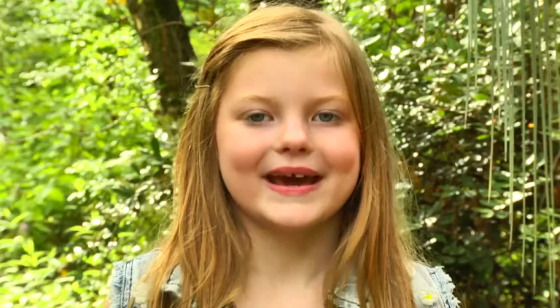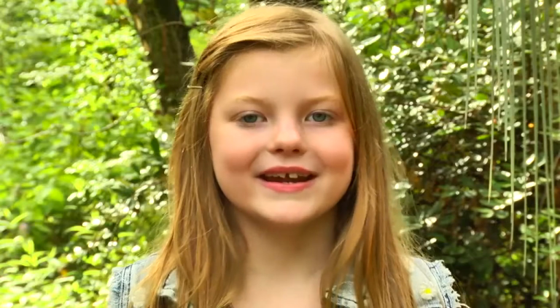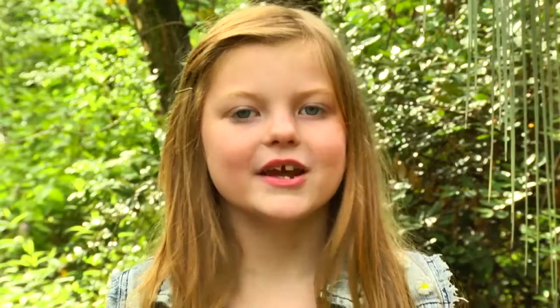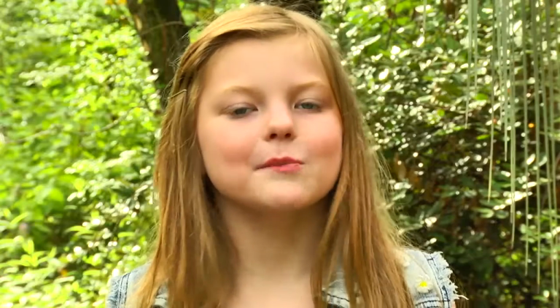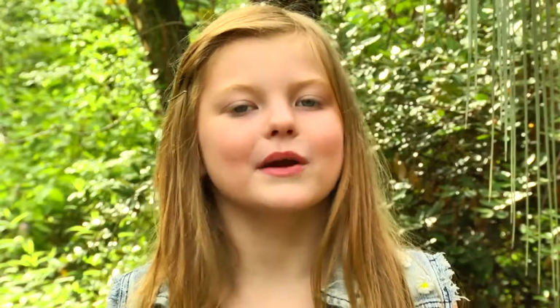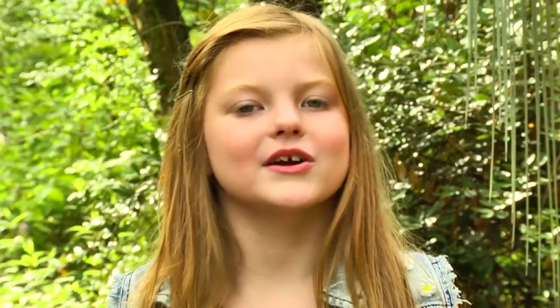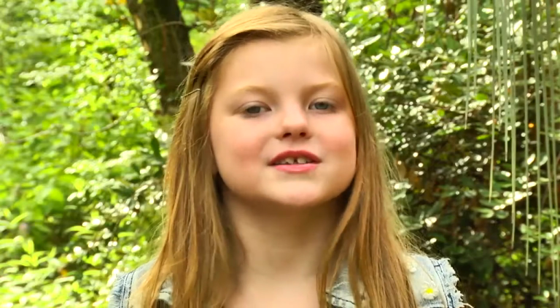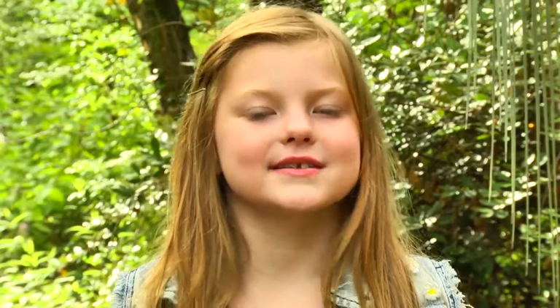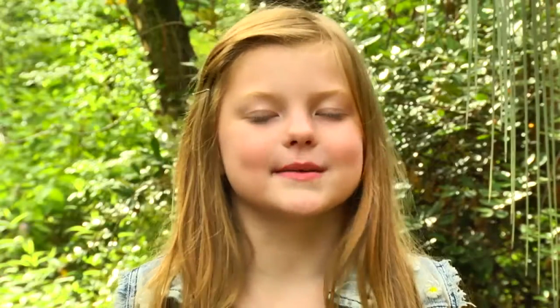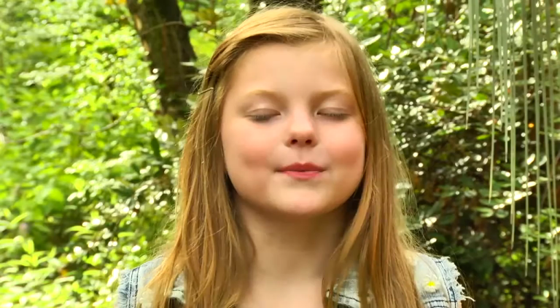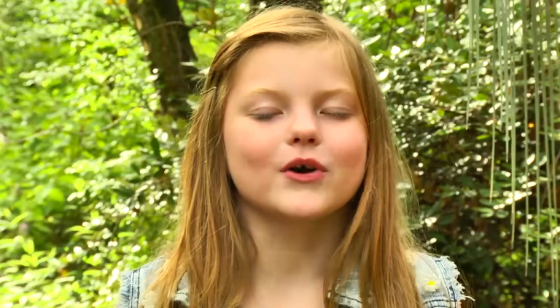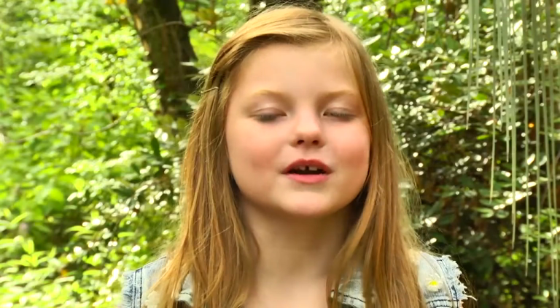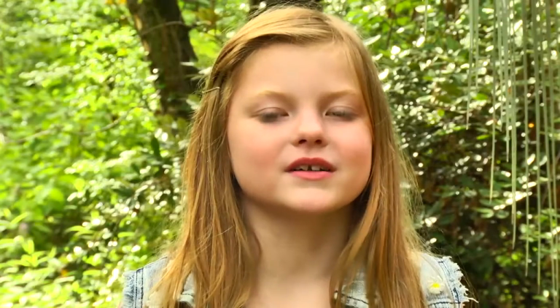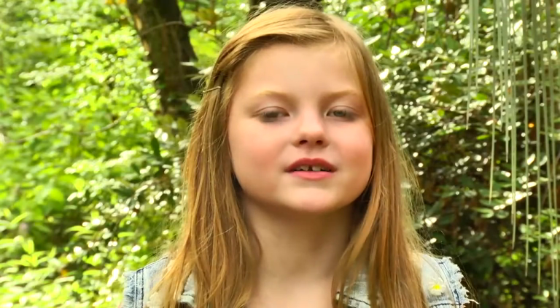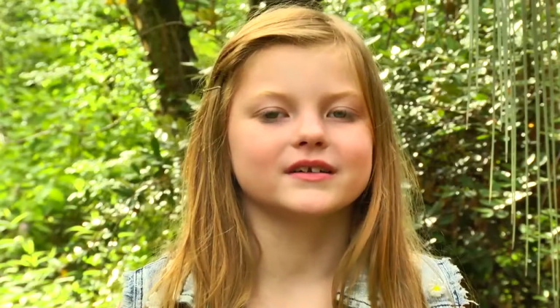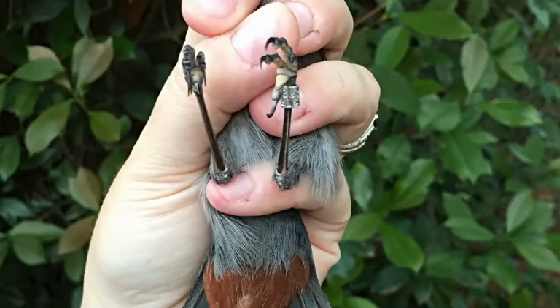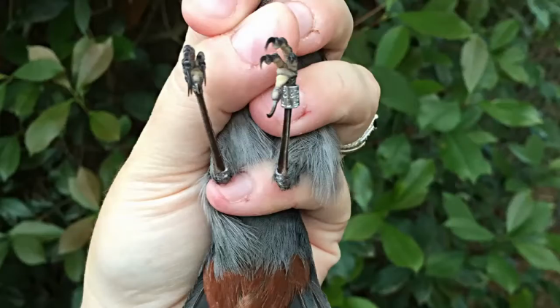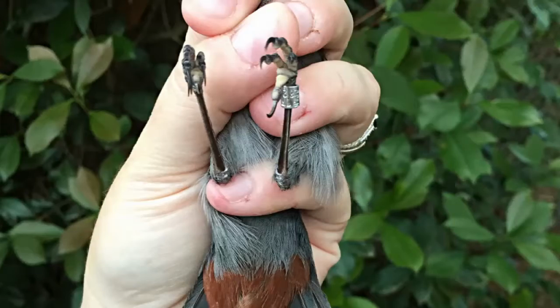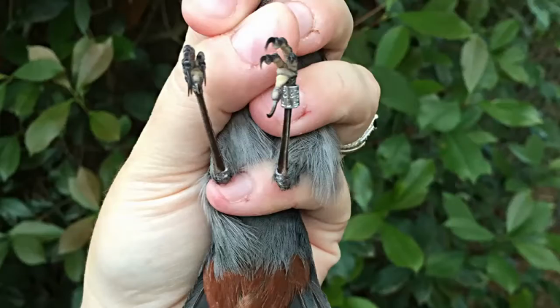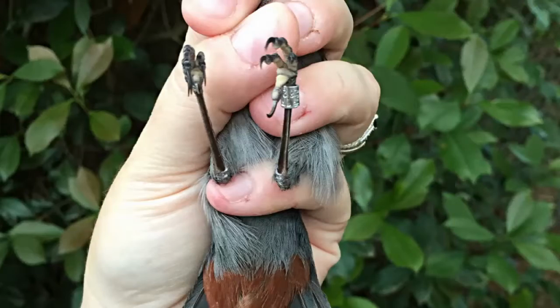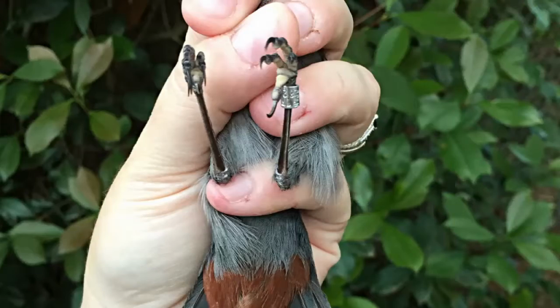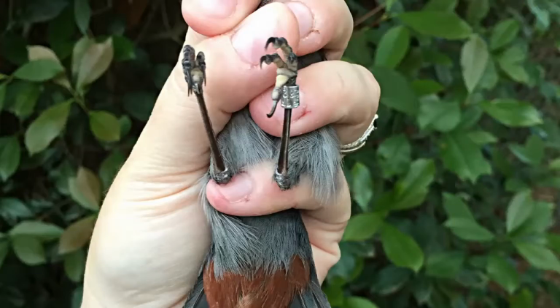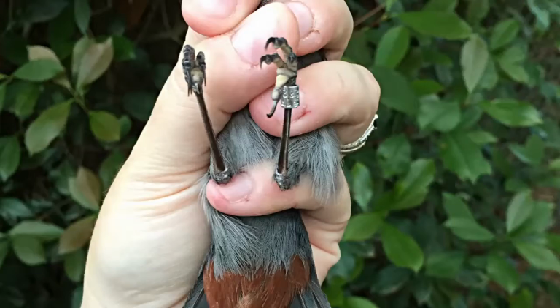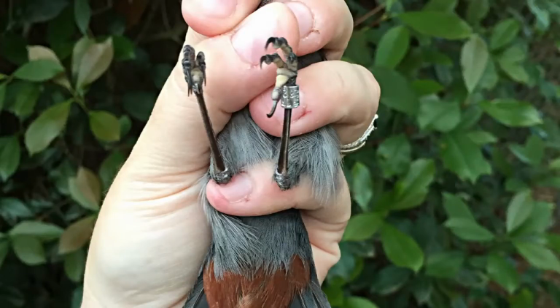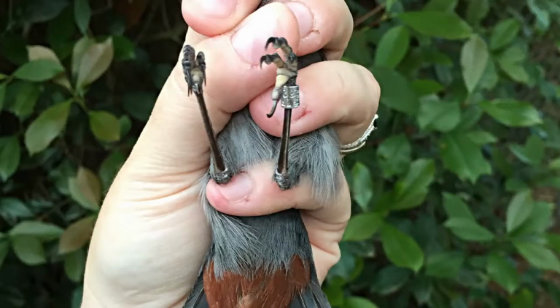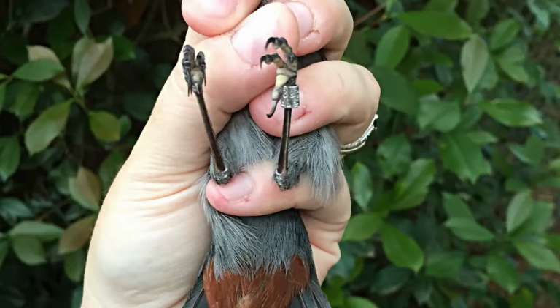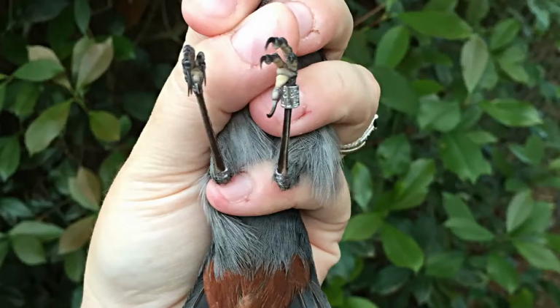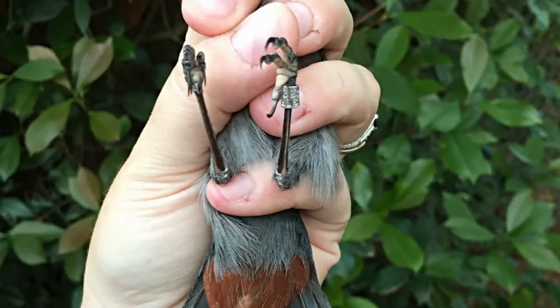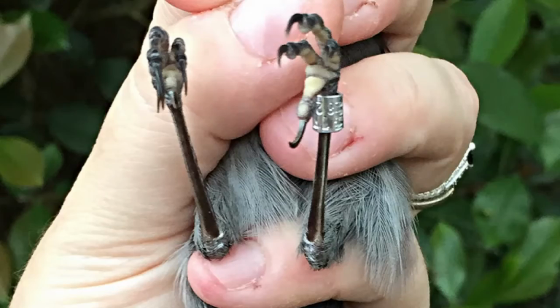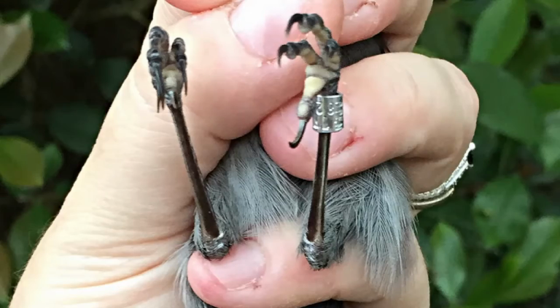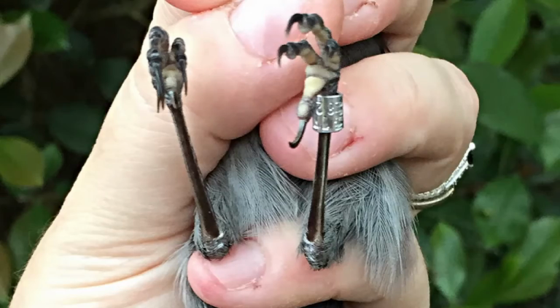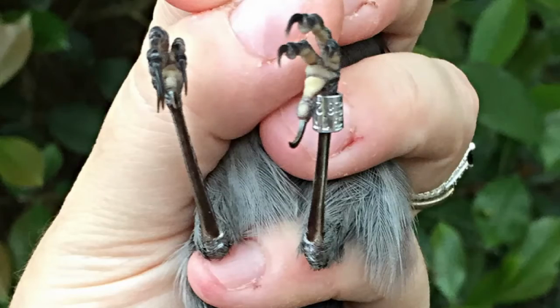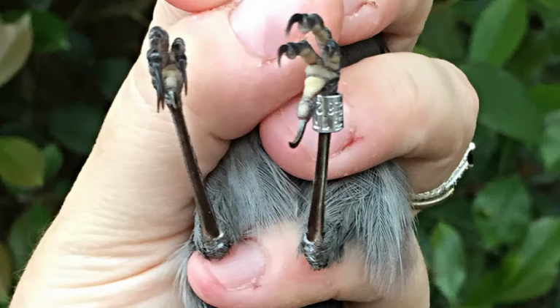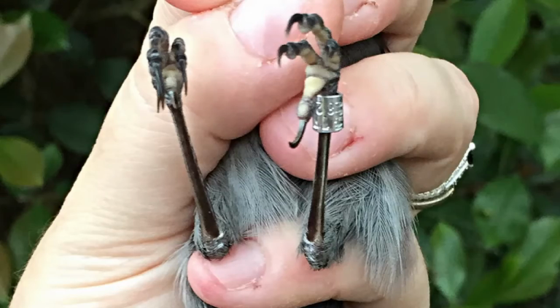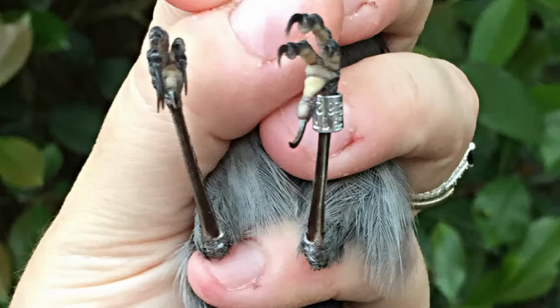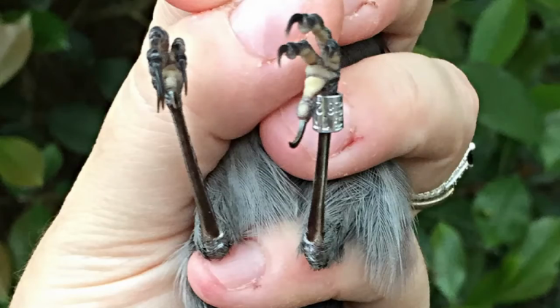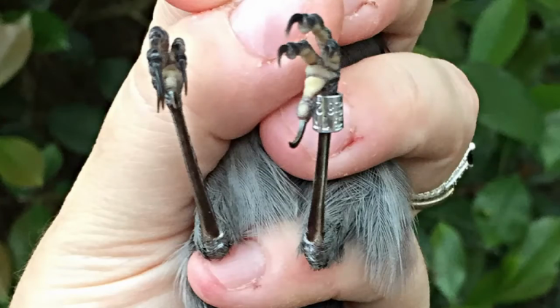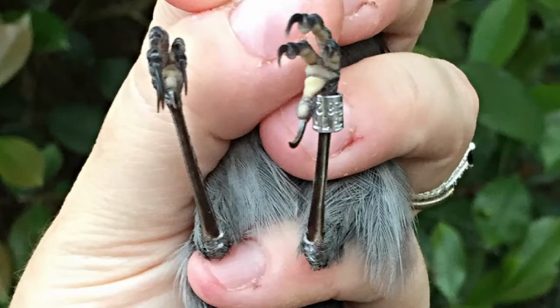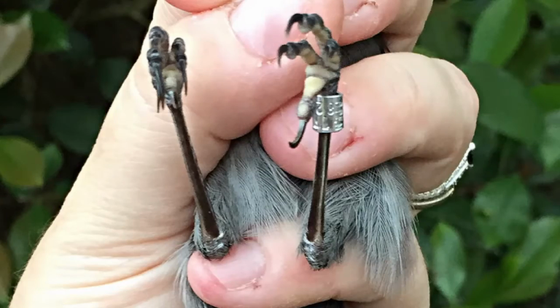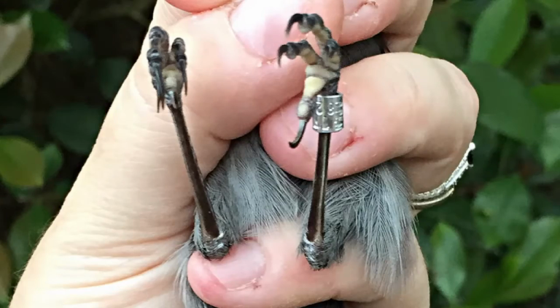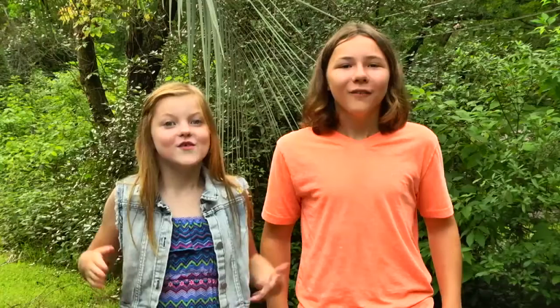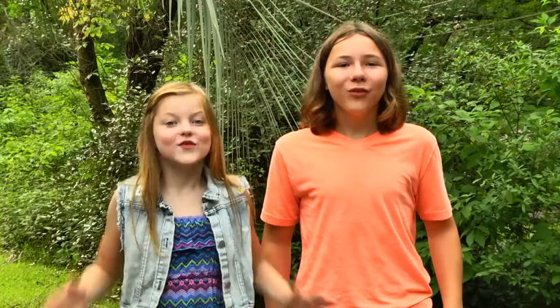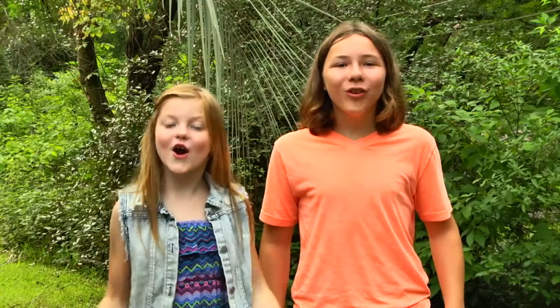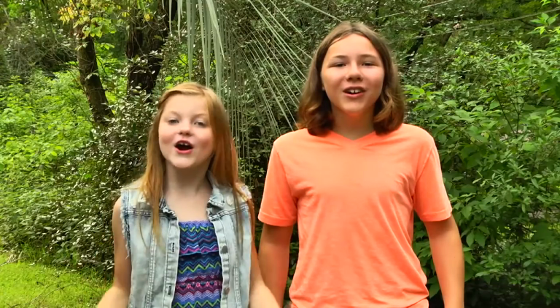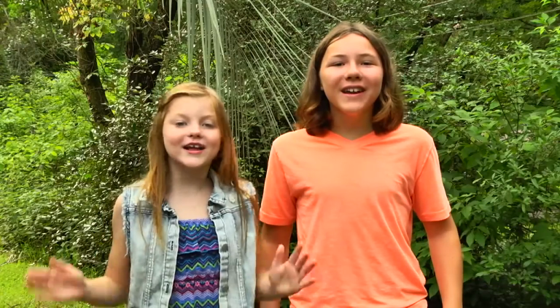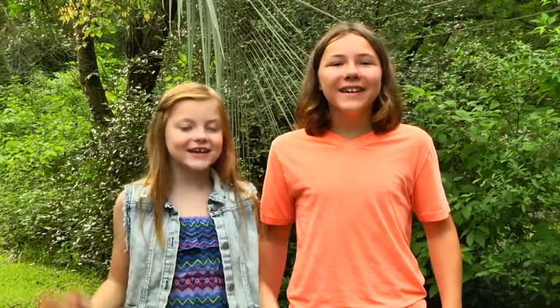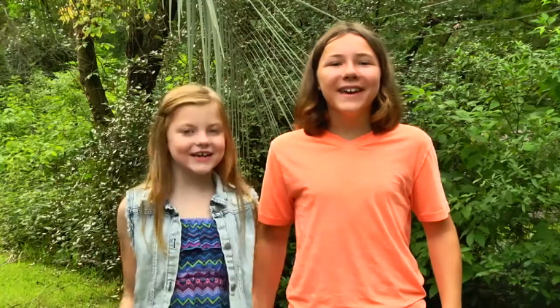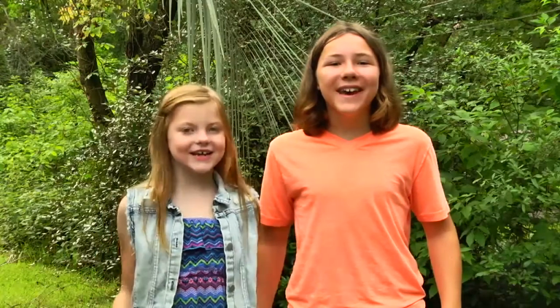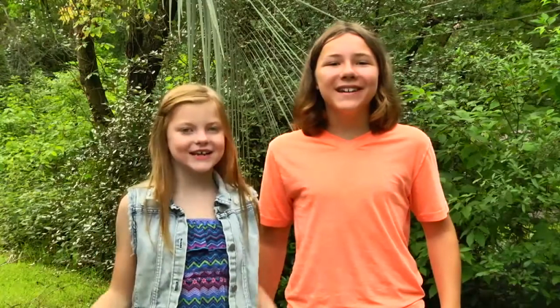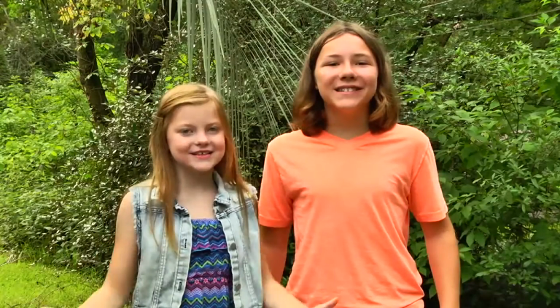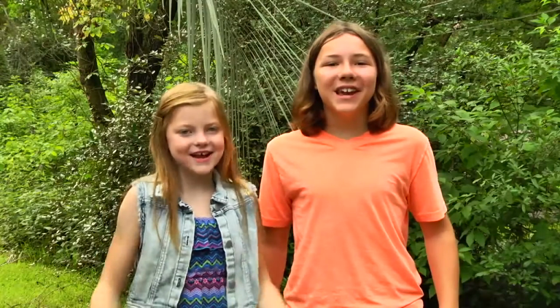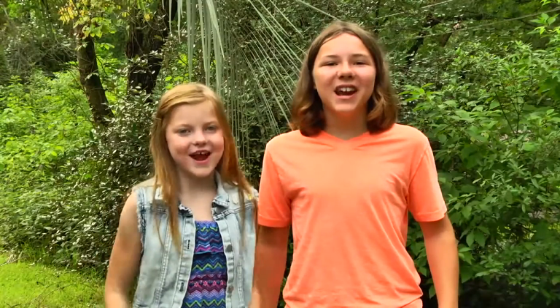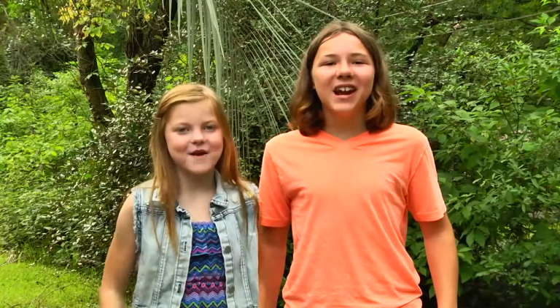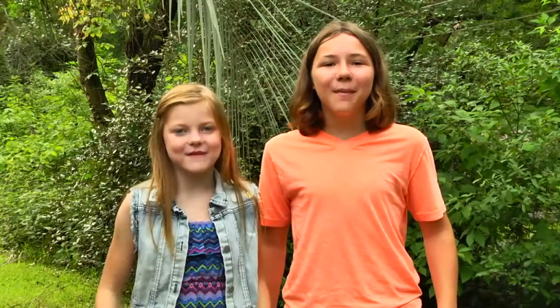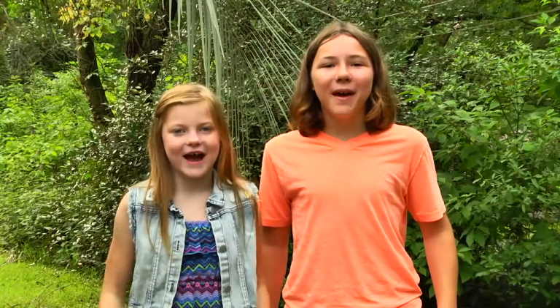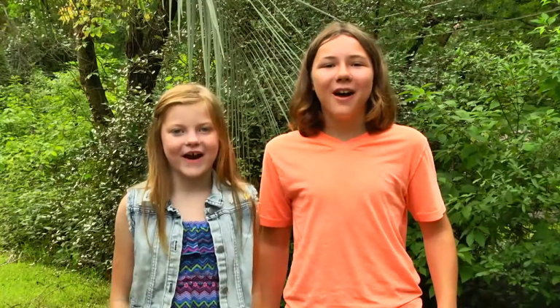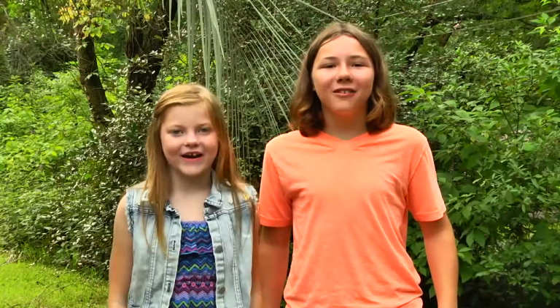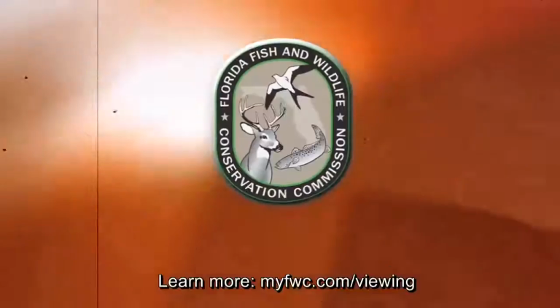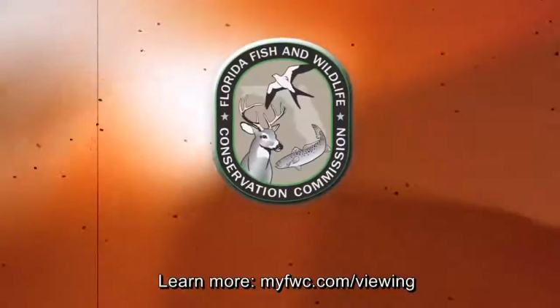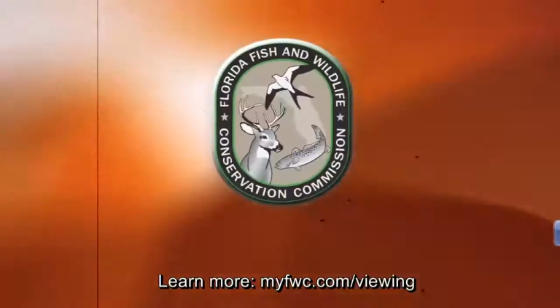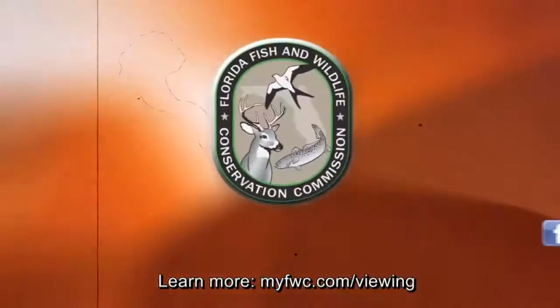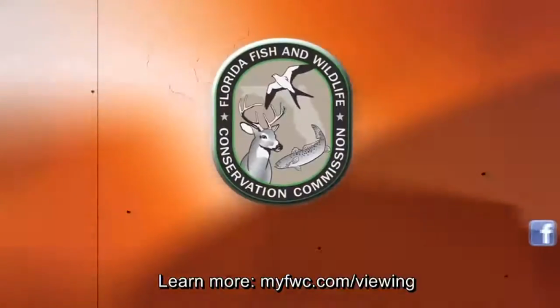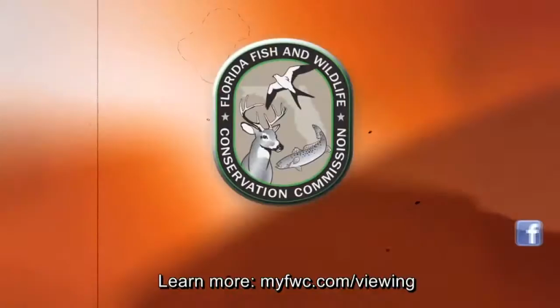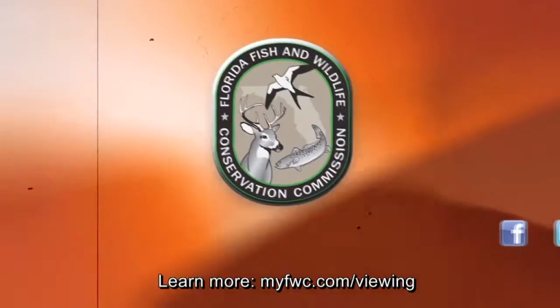Banding birds is important. It helps us protect and conserve them.